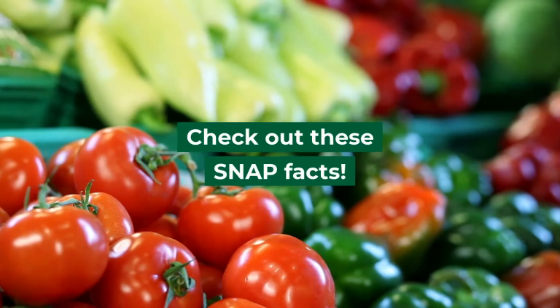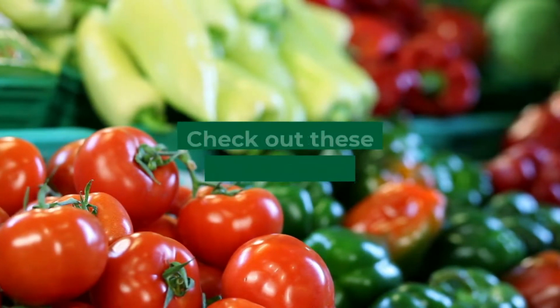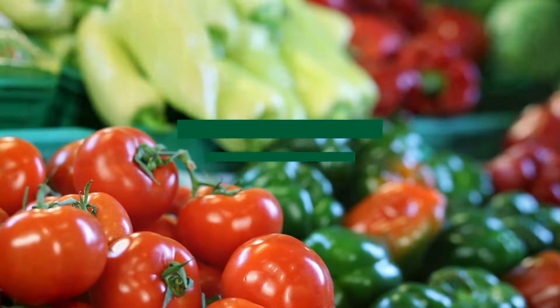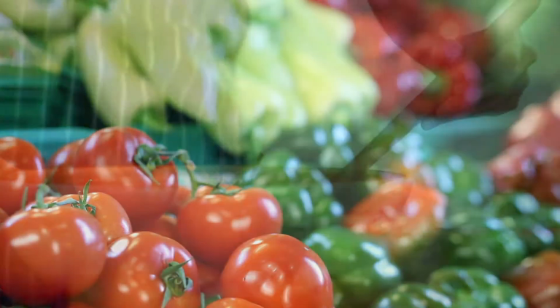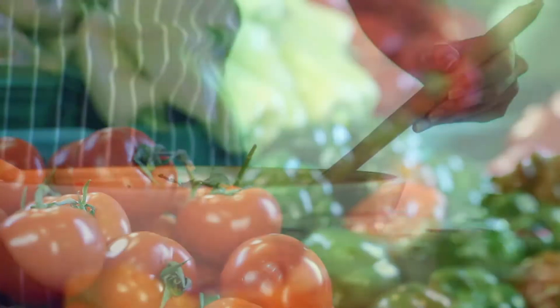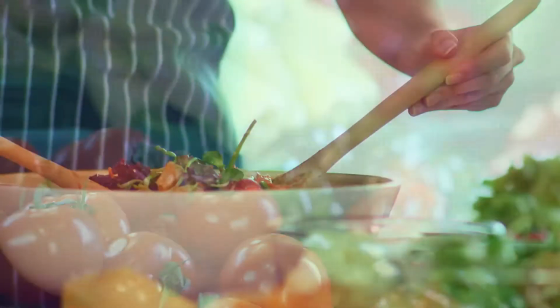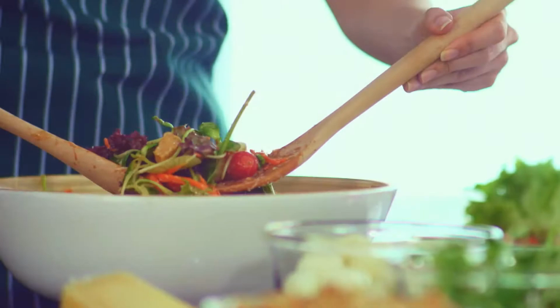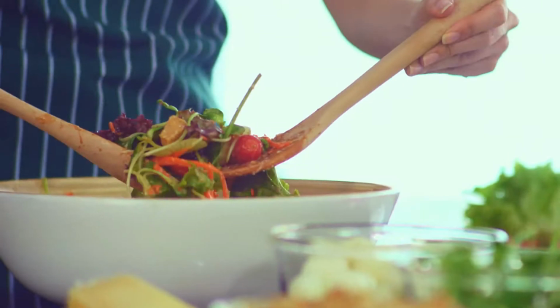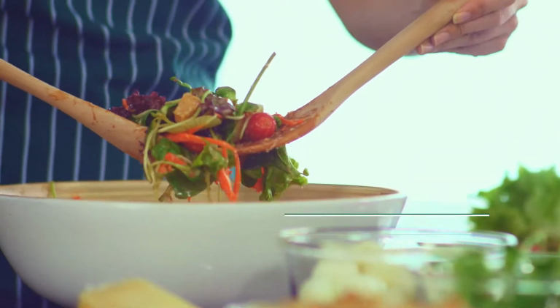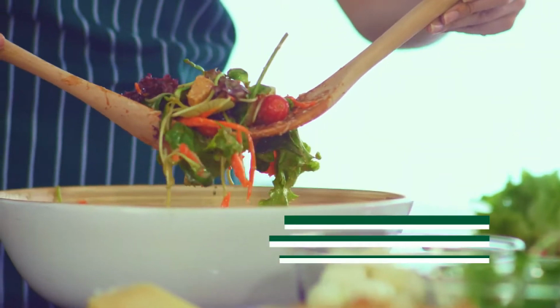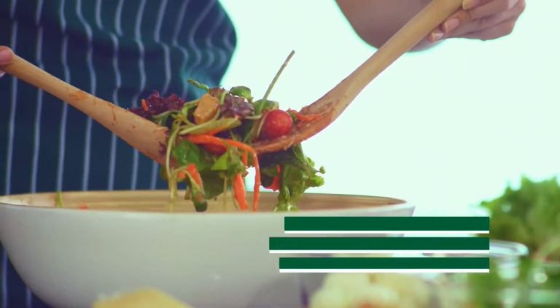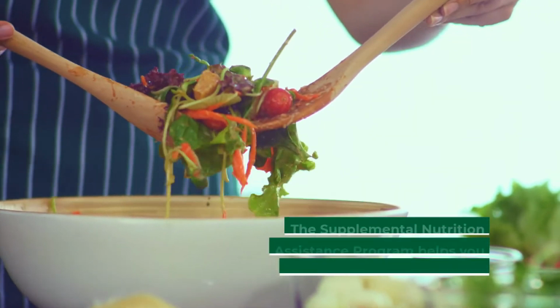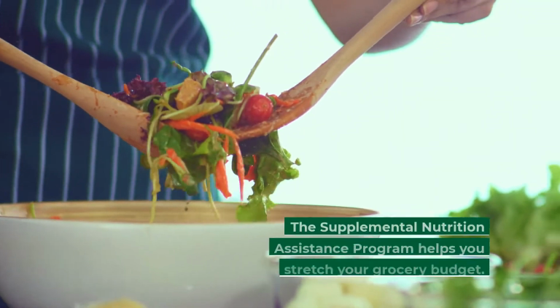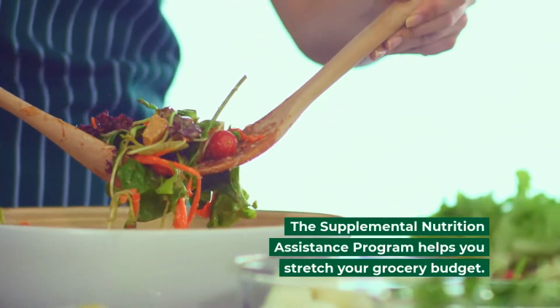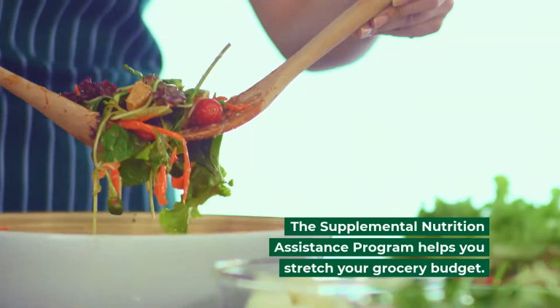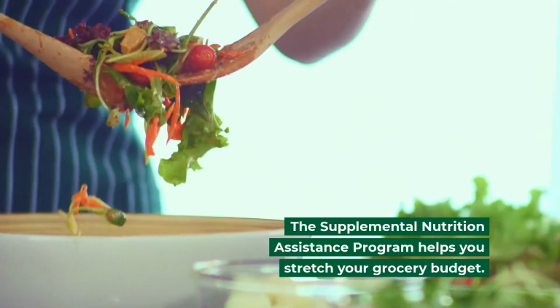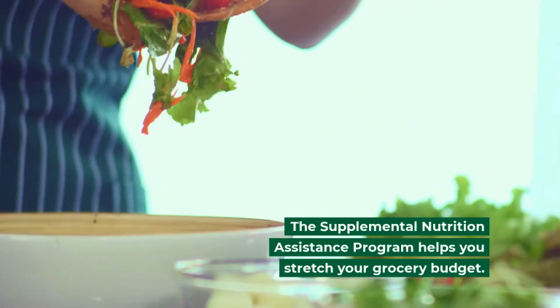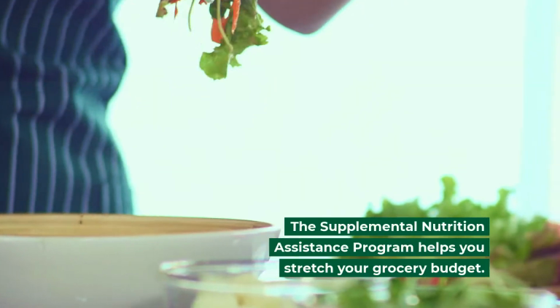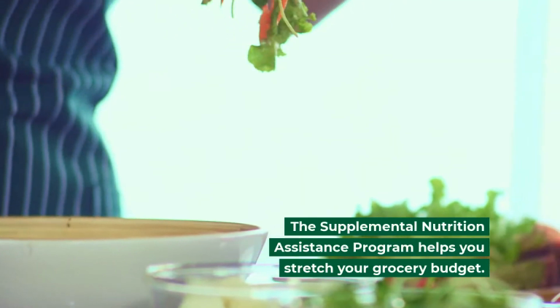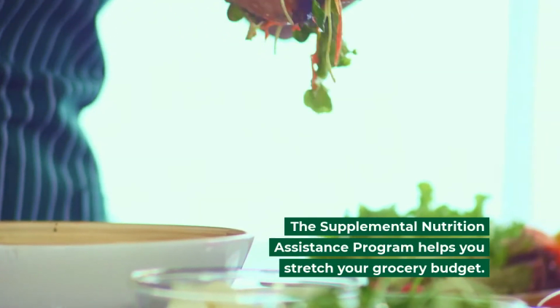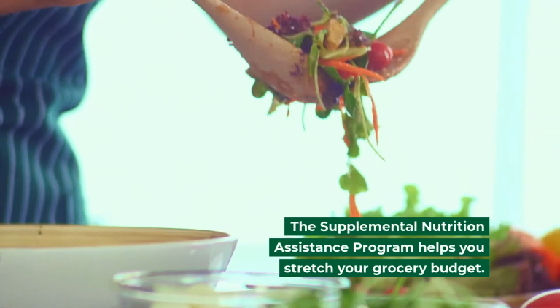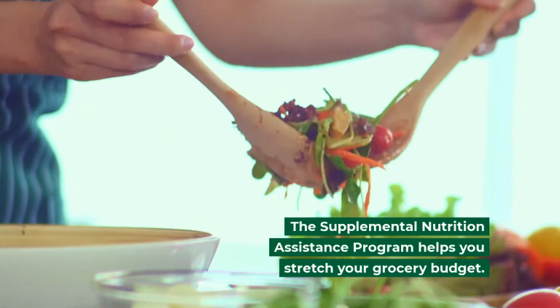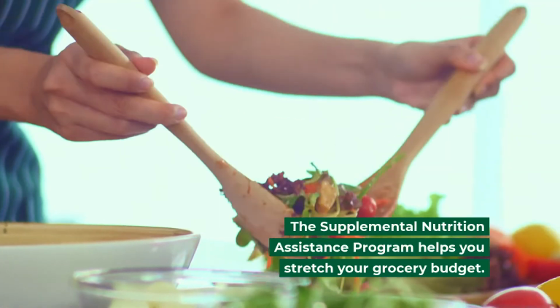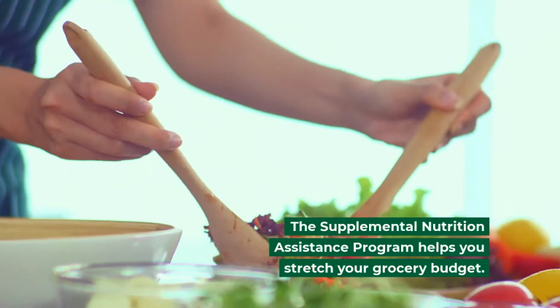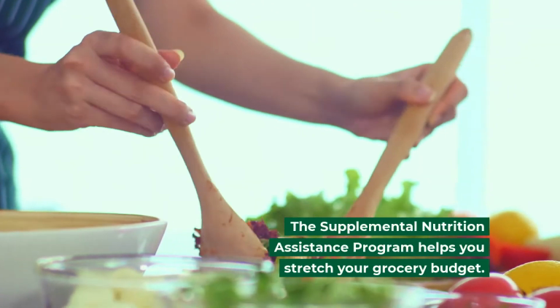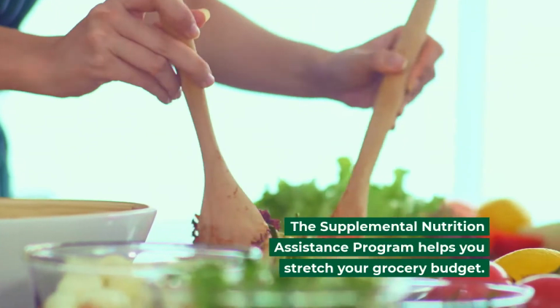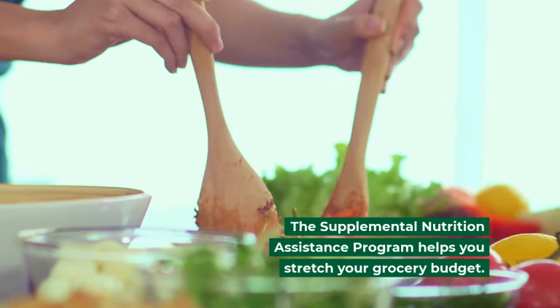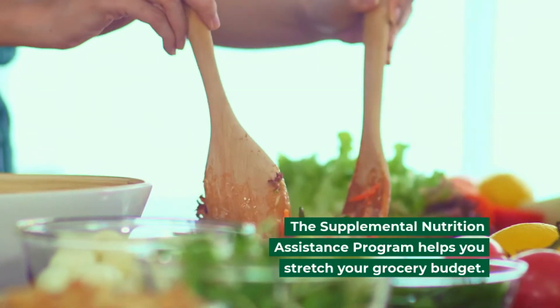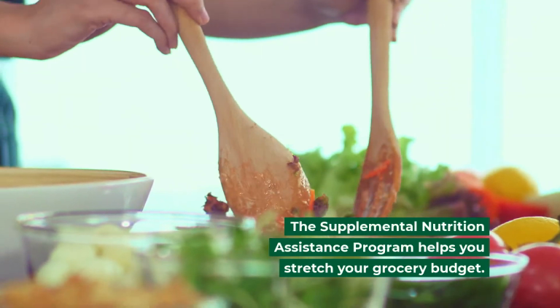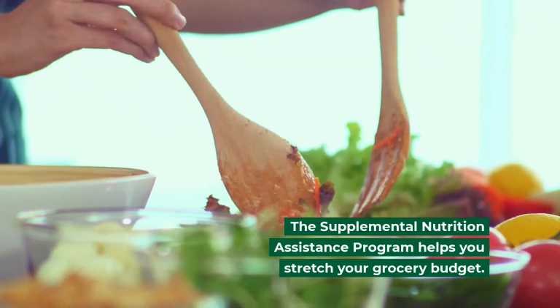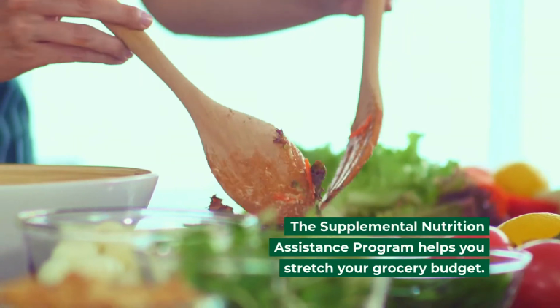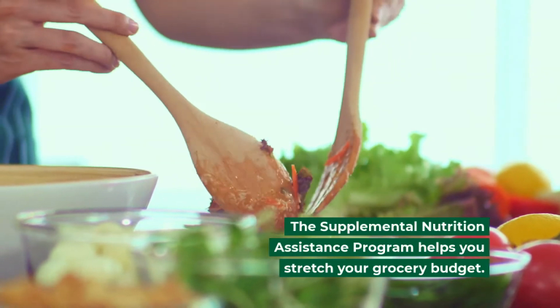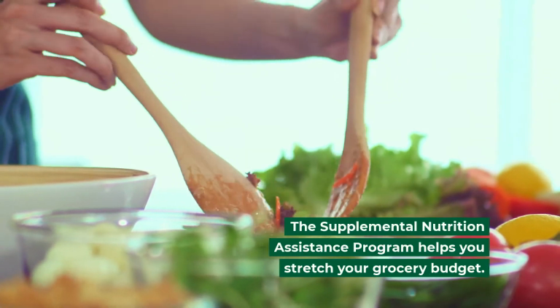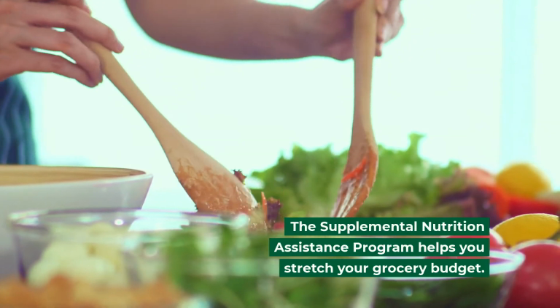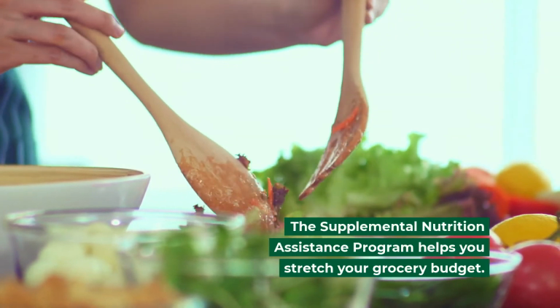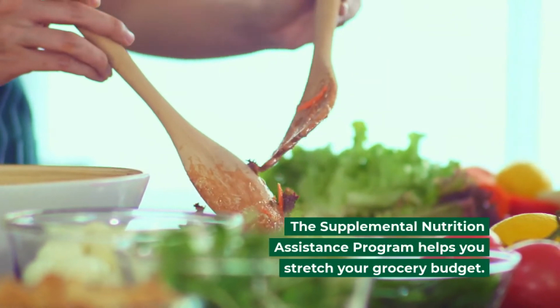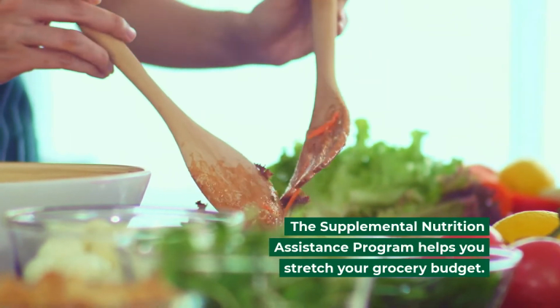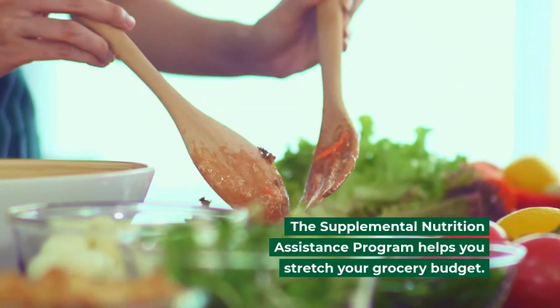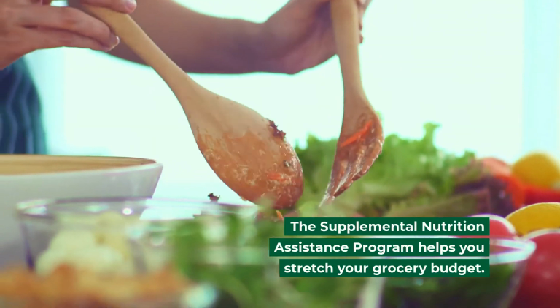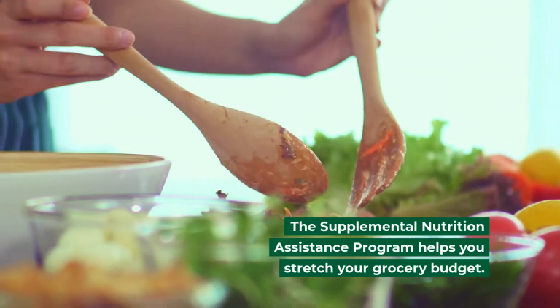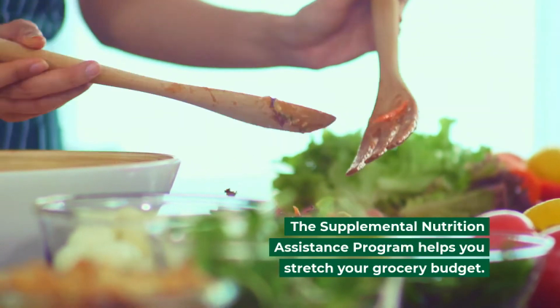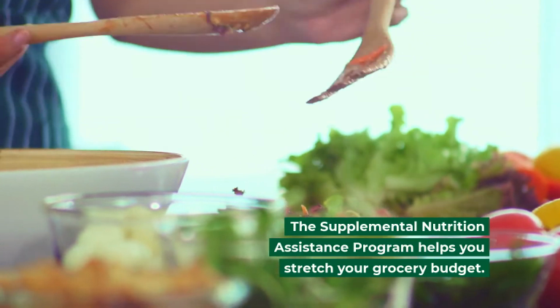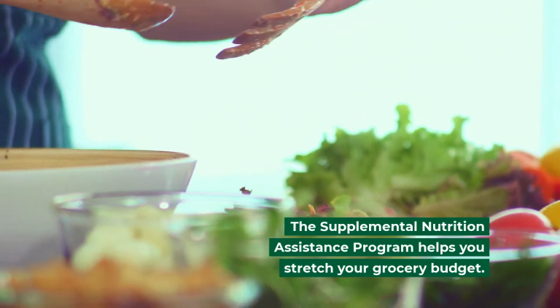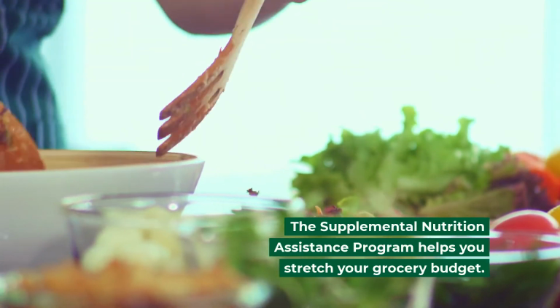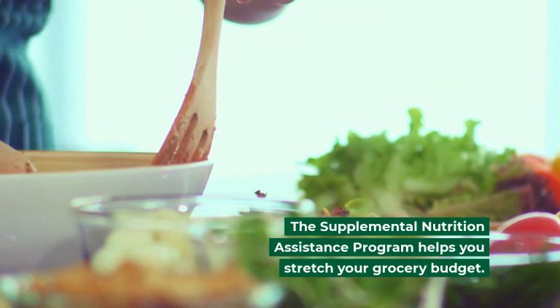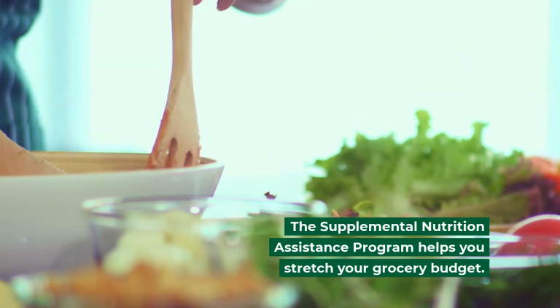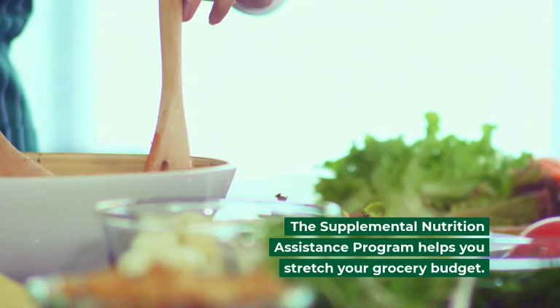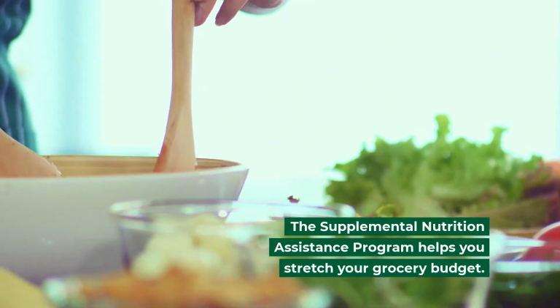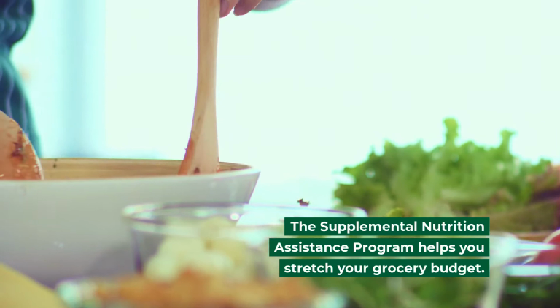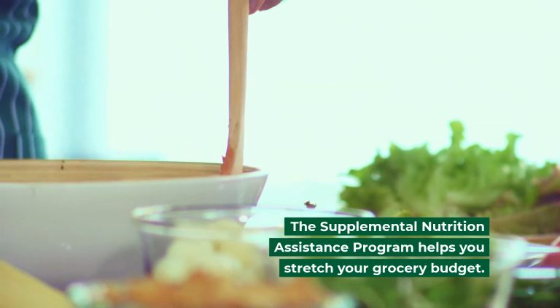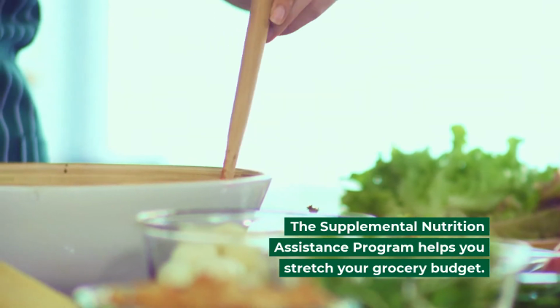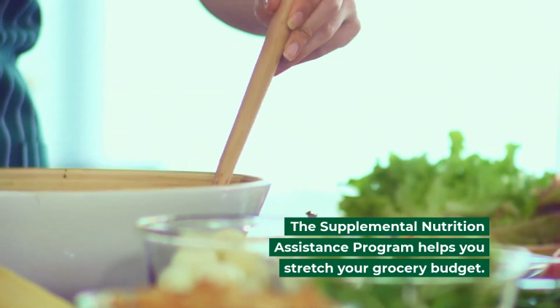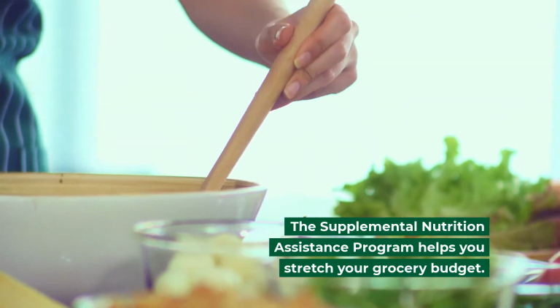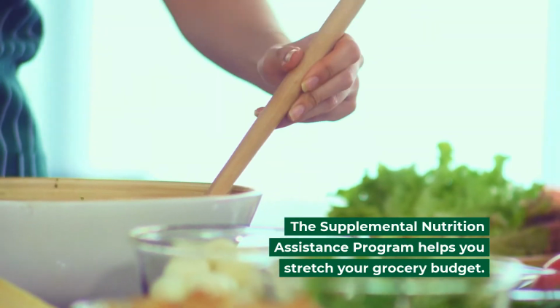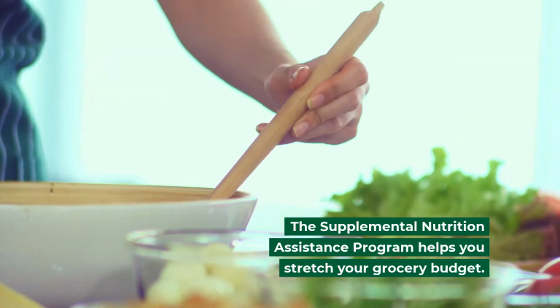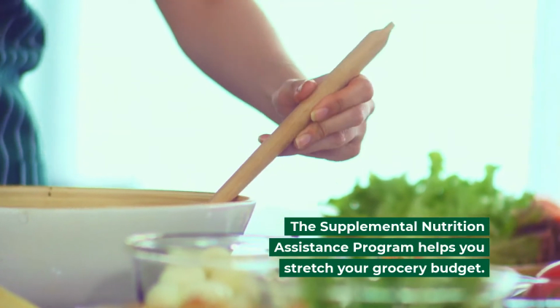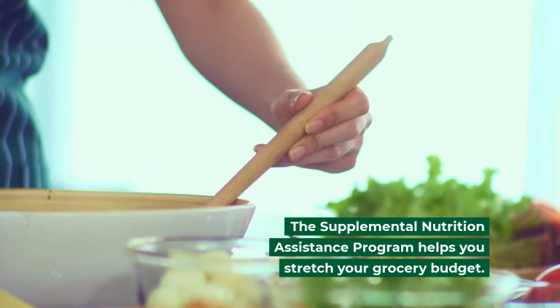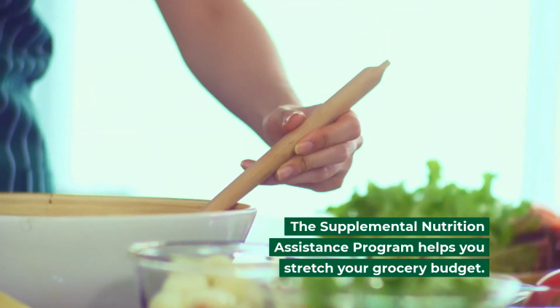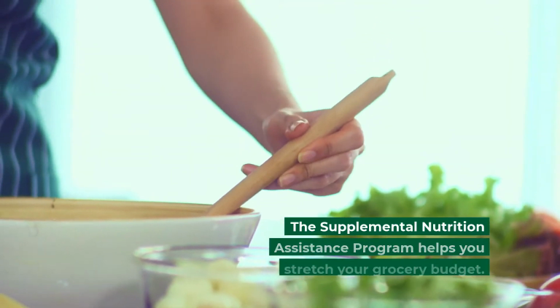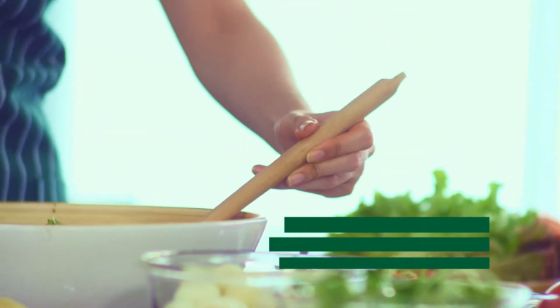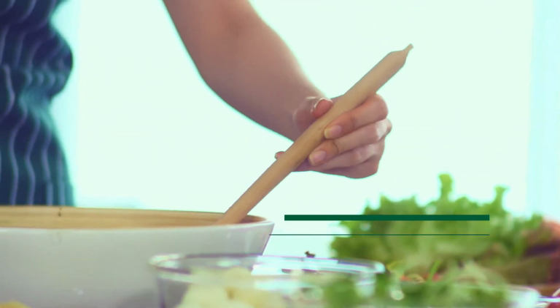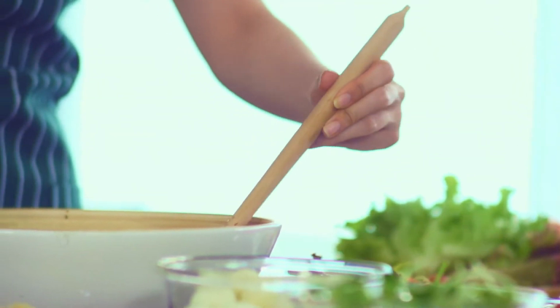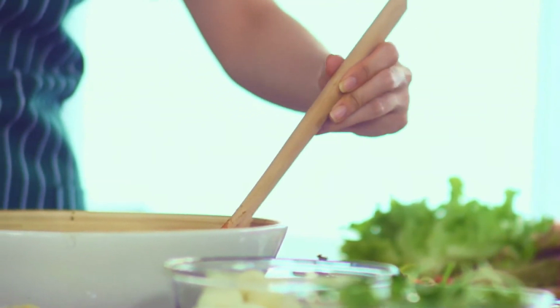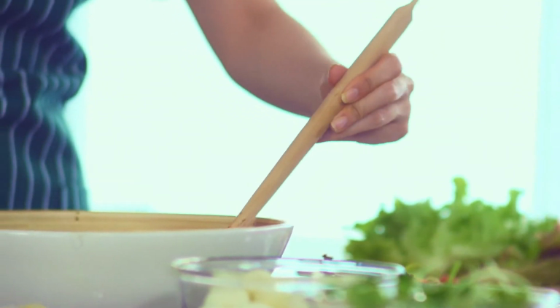SNAP stands for the Supplemental Nutrition Assistance Program. This federal program helps you stretch your grocery budget to buy nutritious foods.